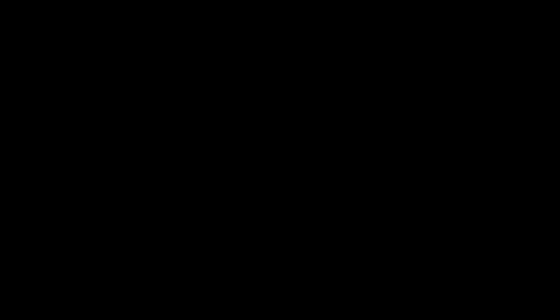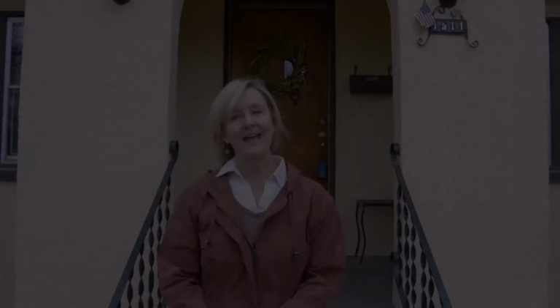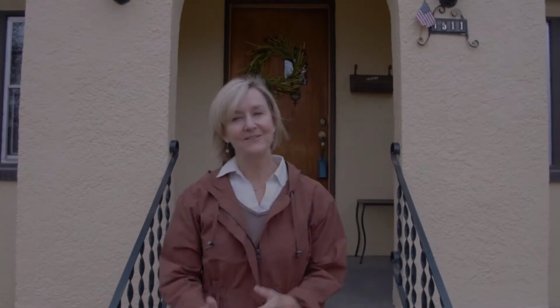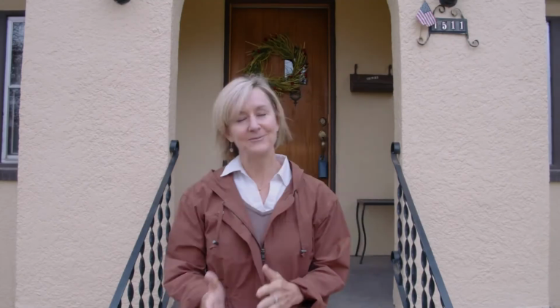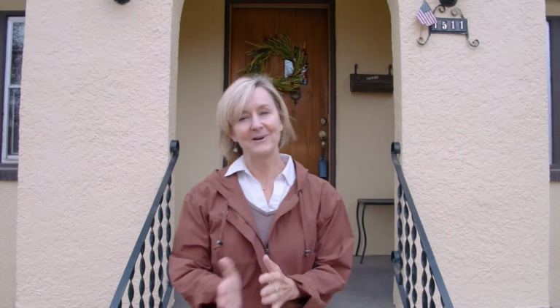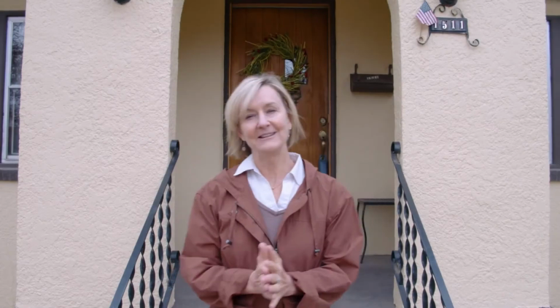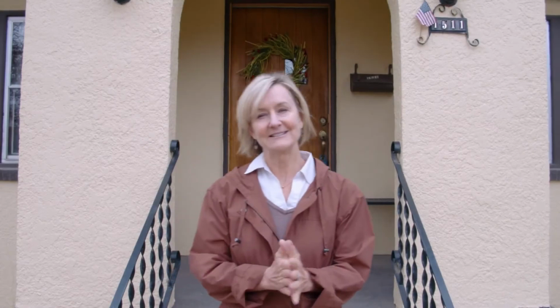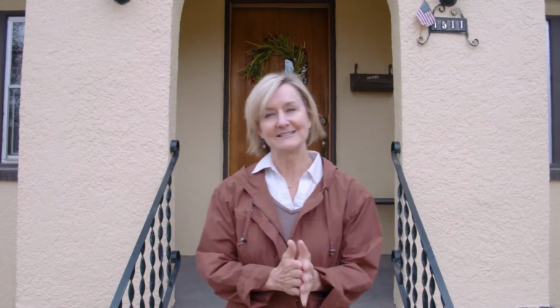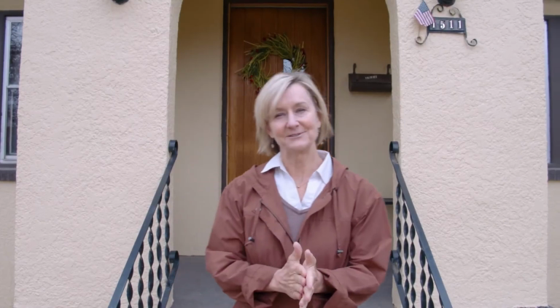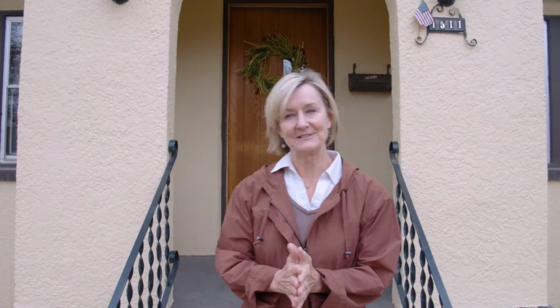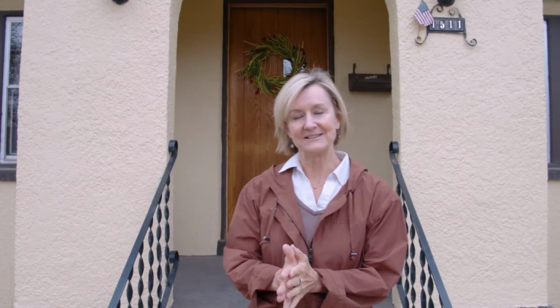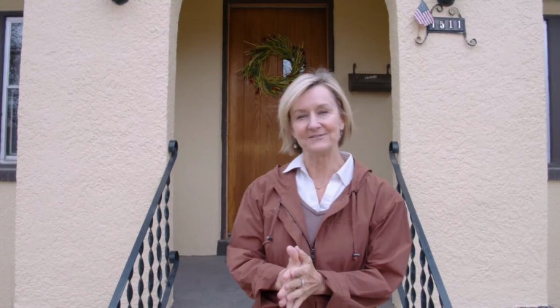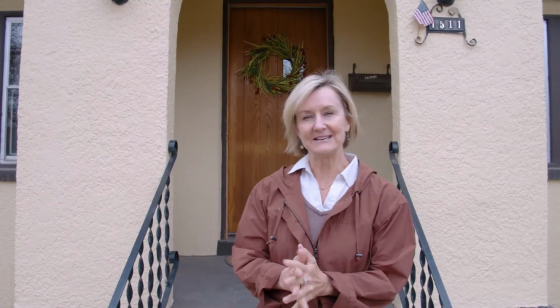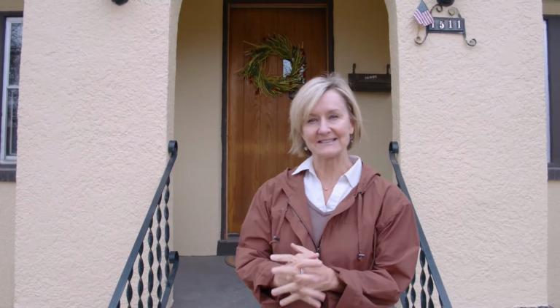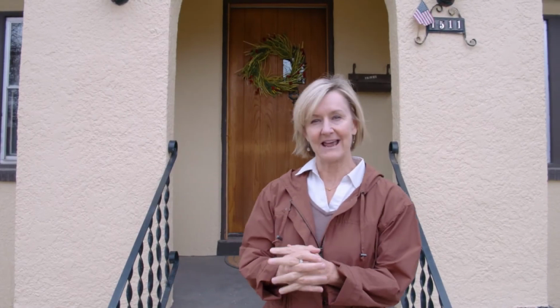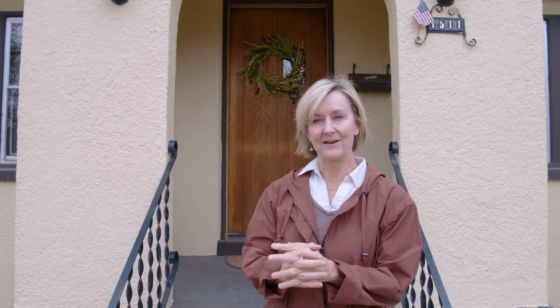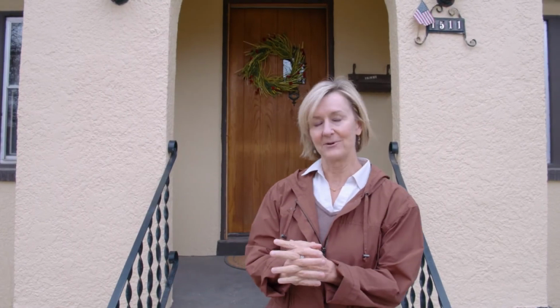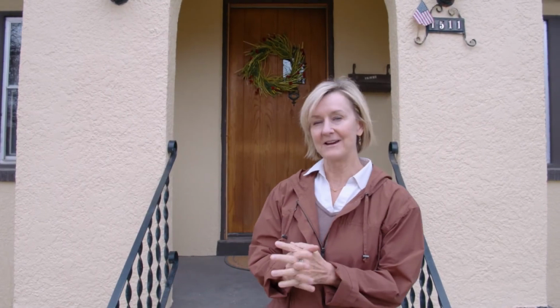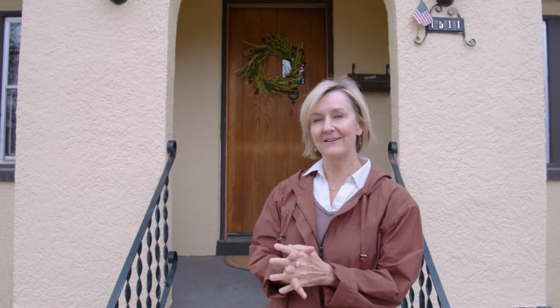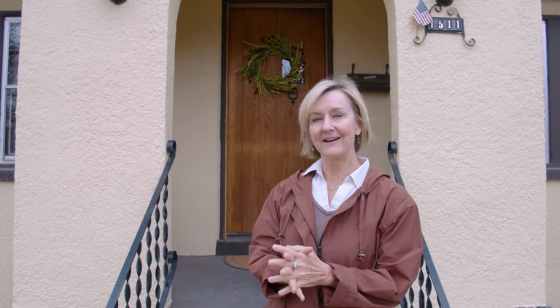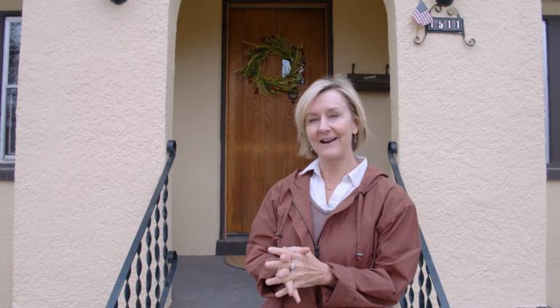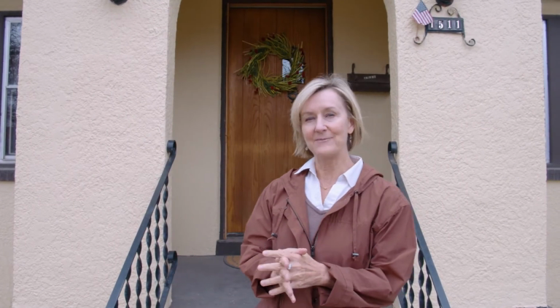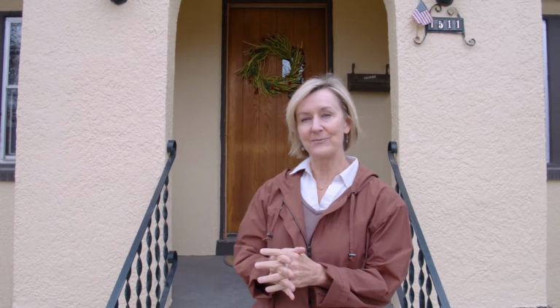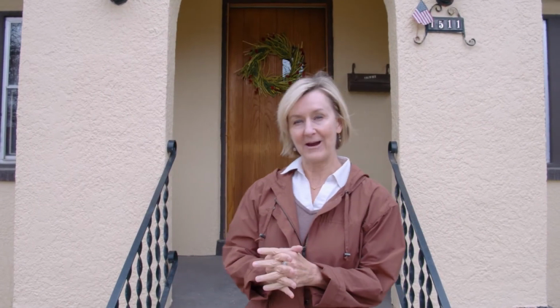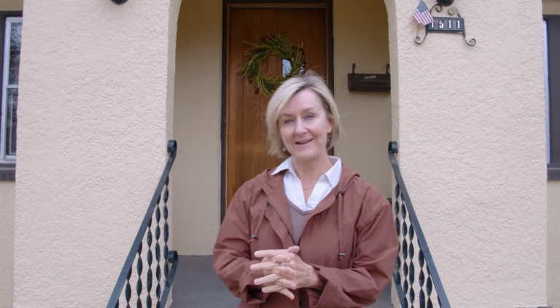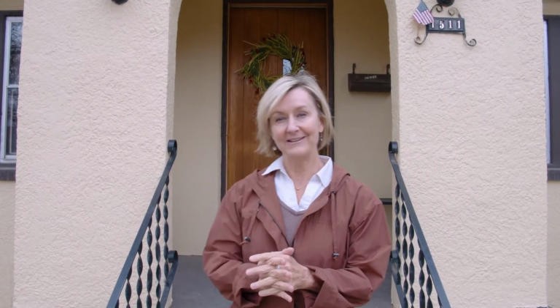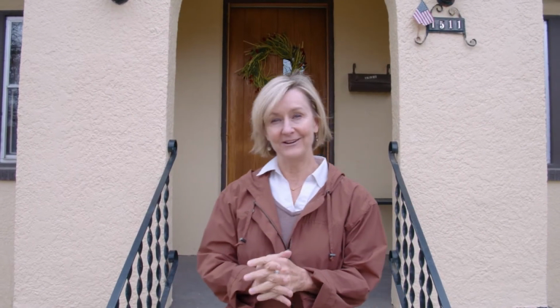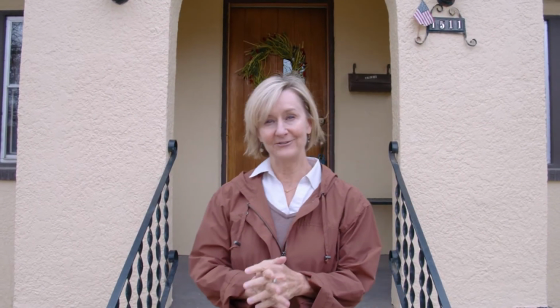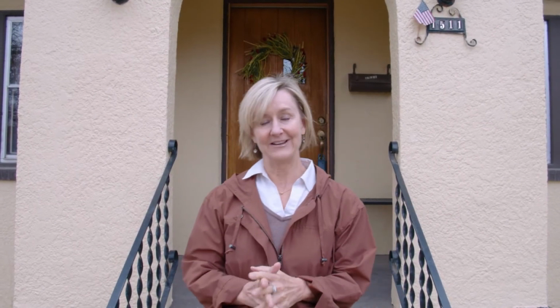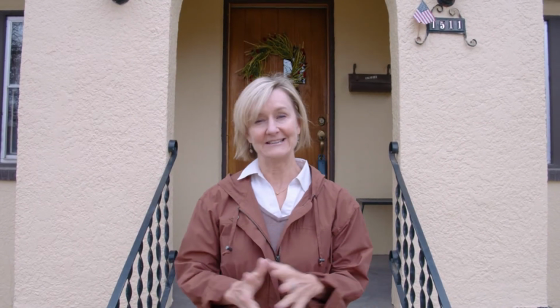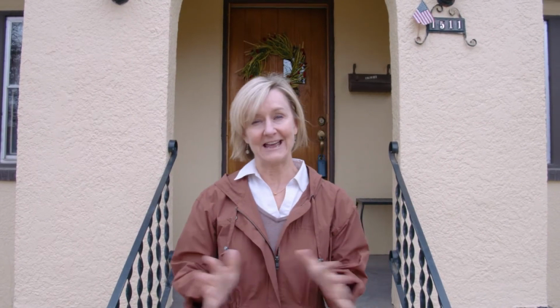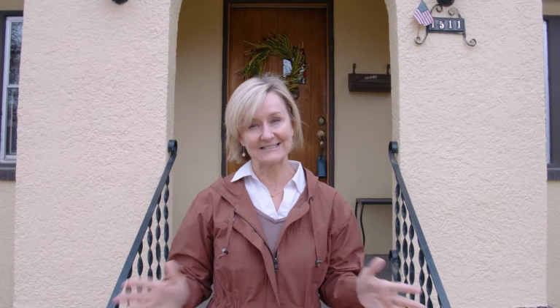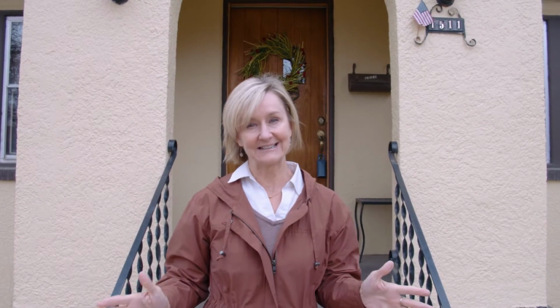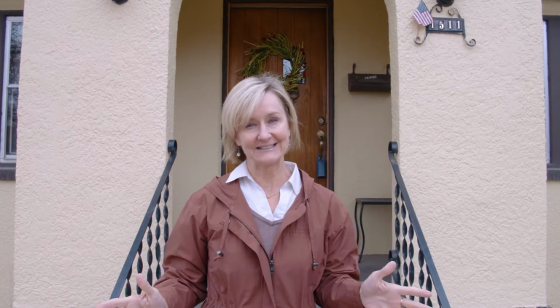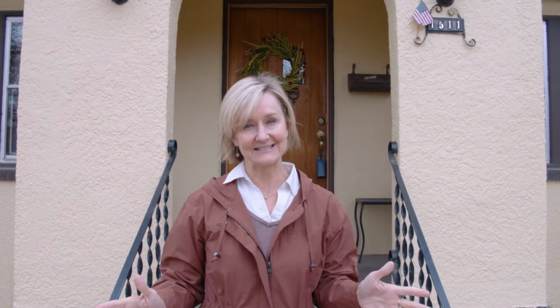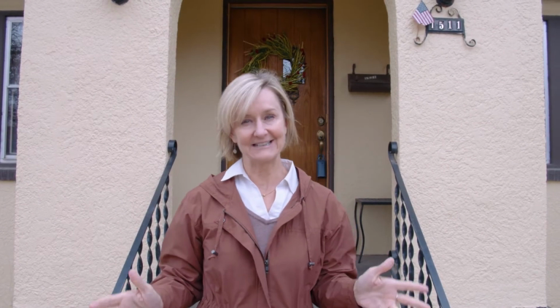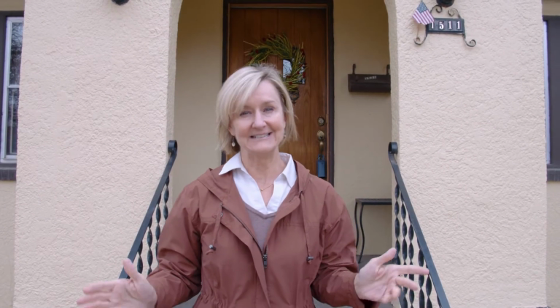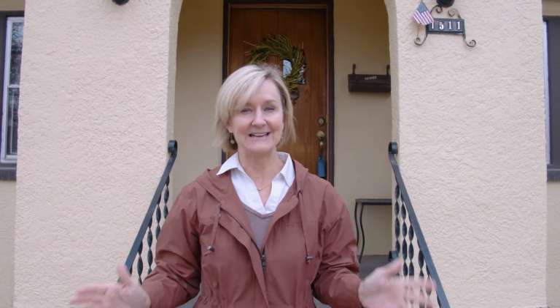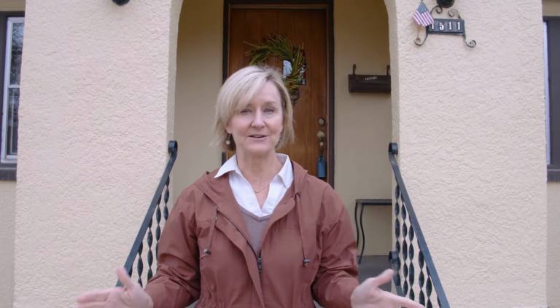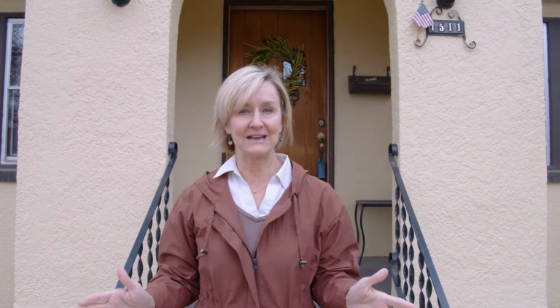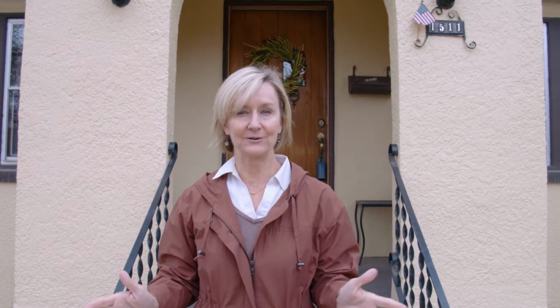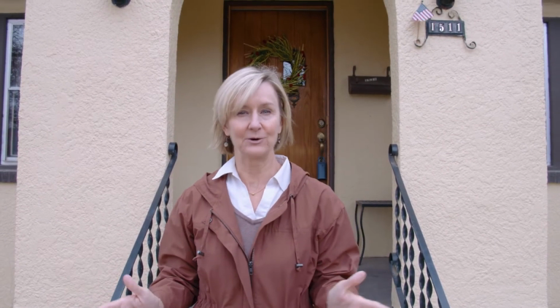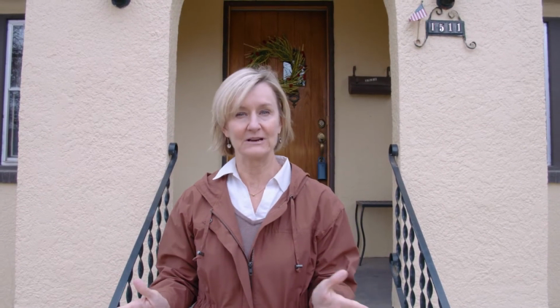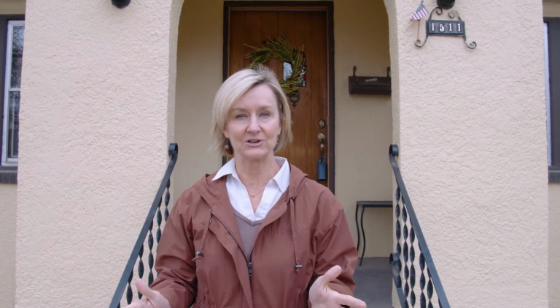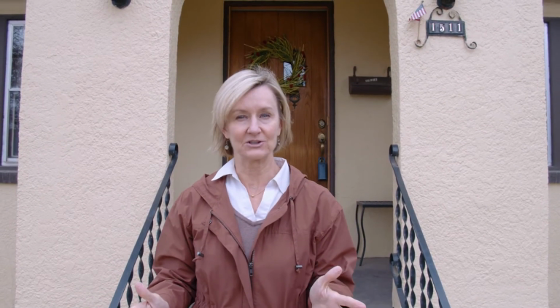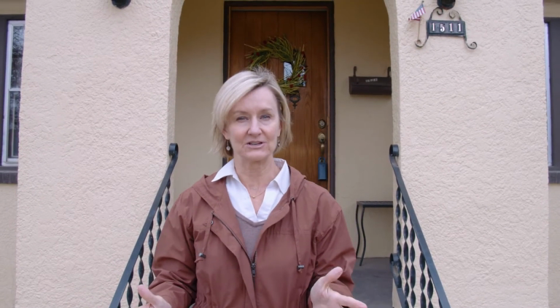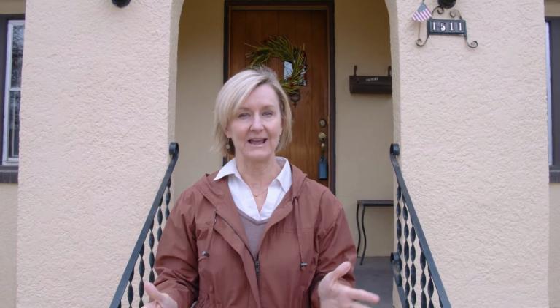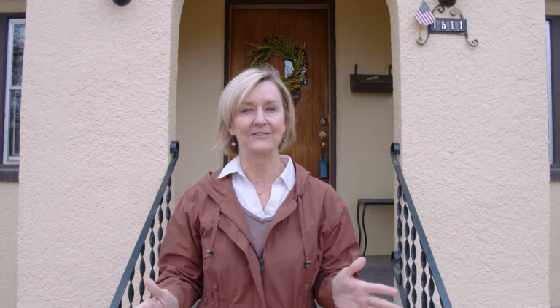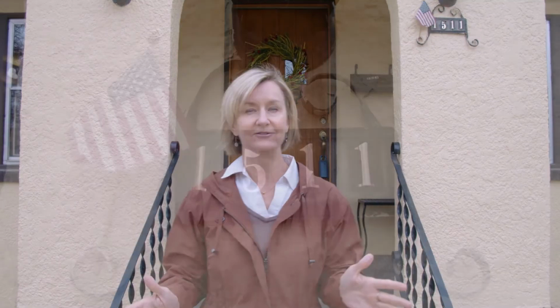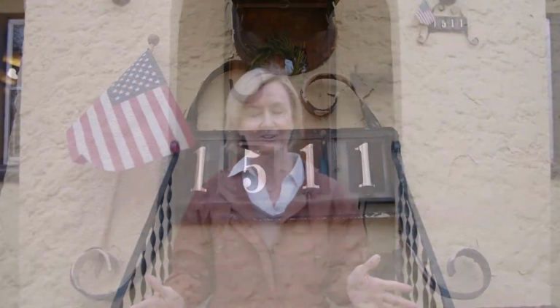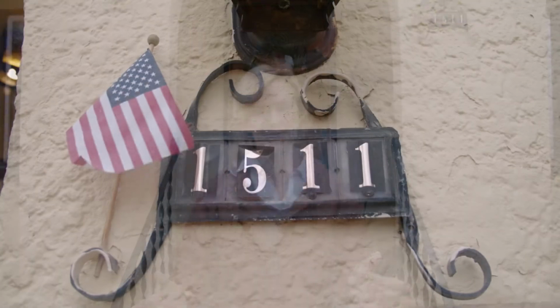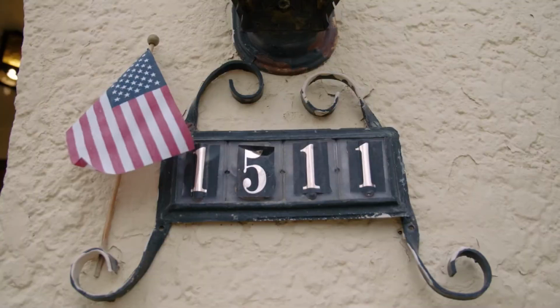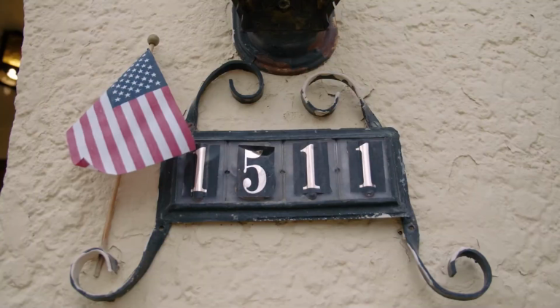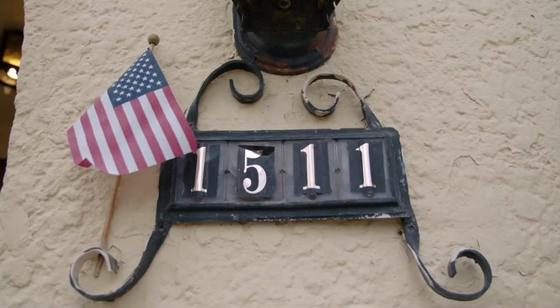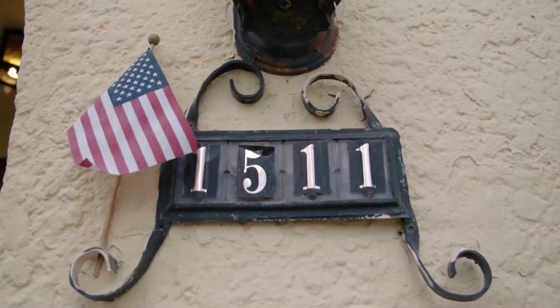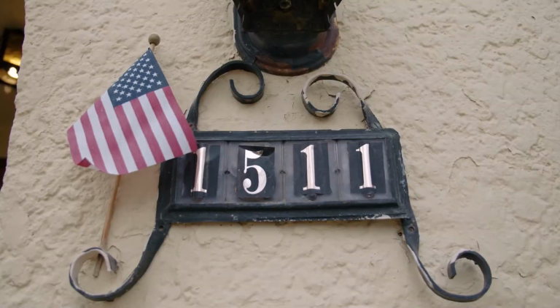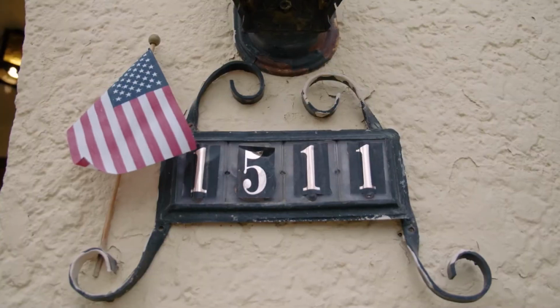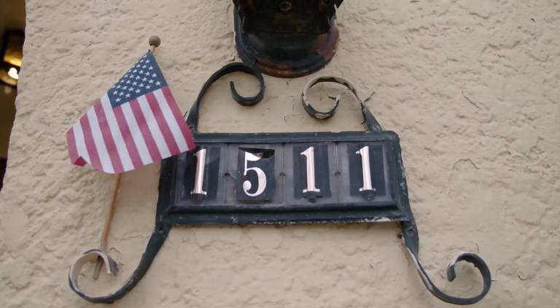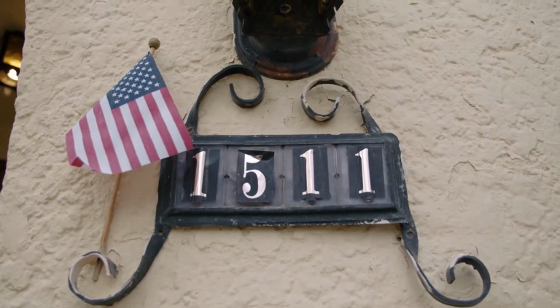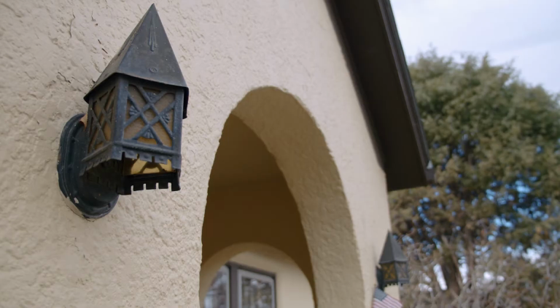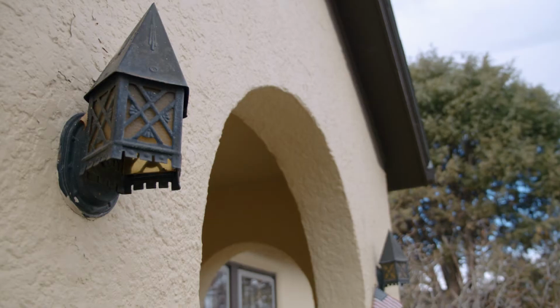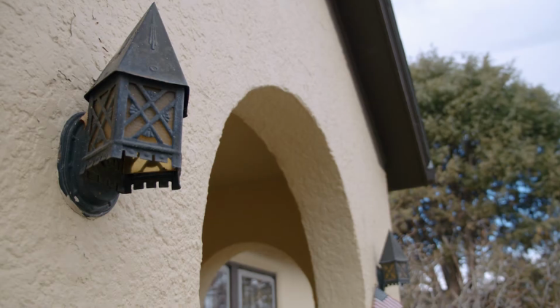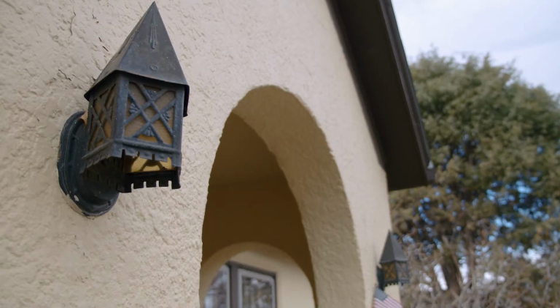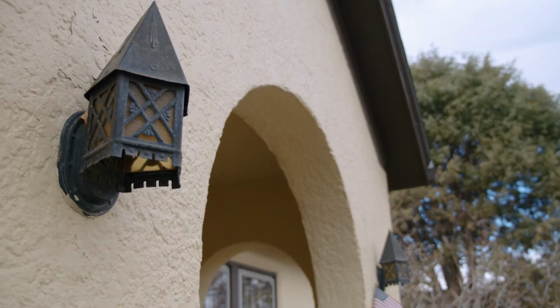Hey everybody, this is Christy Reese and we're here at our brand new fantastic listing in downtown Grand Junction at 1511 Main Street.